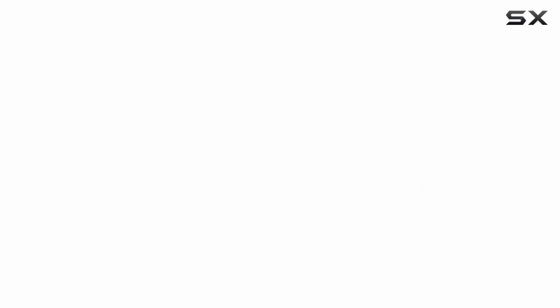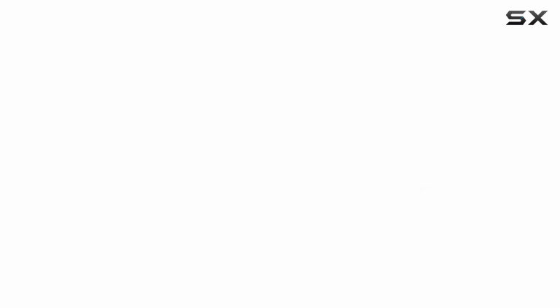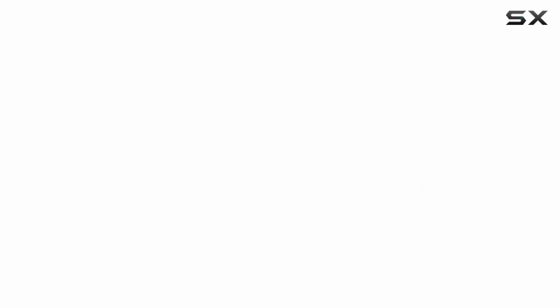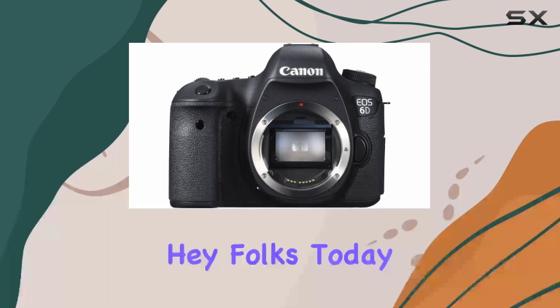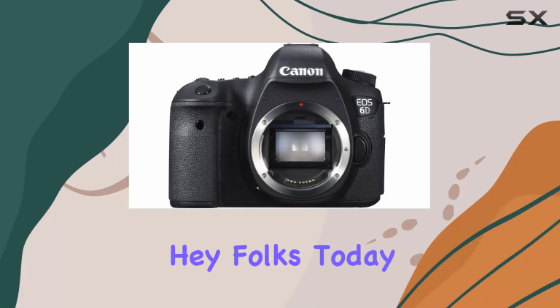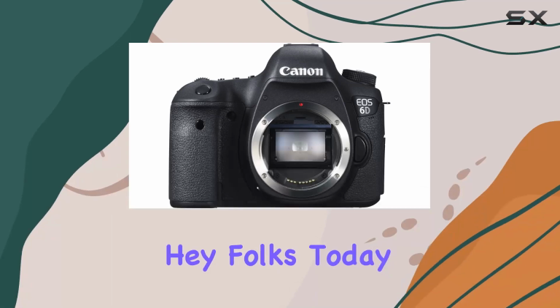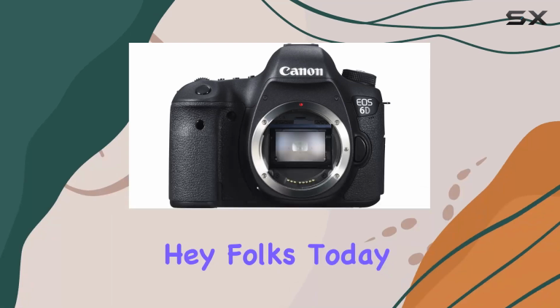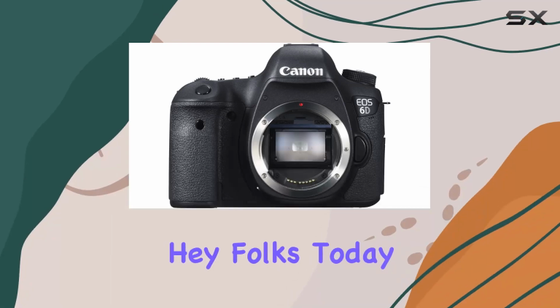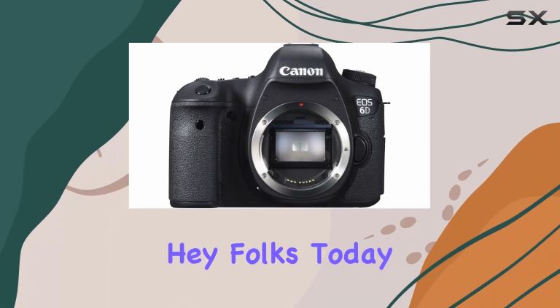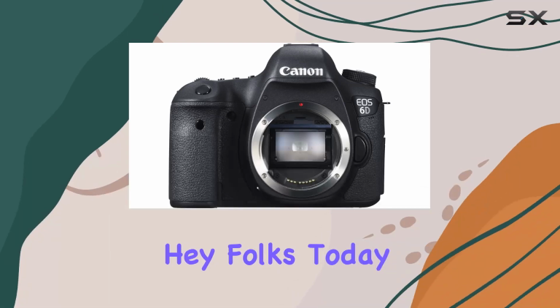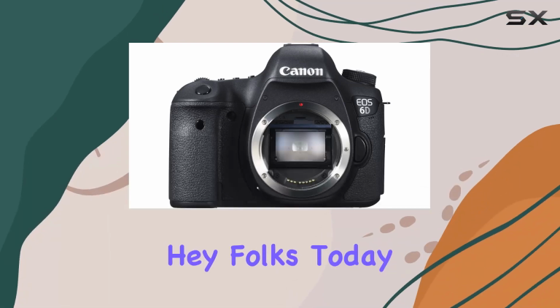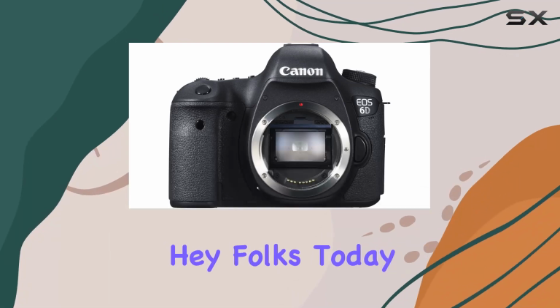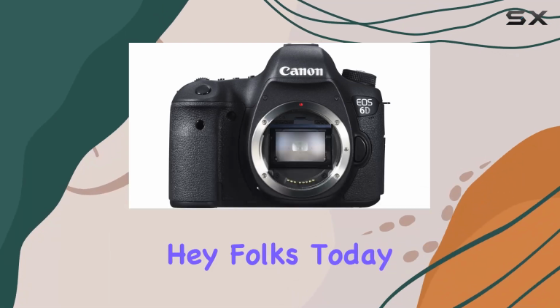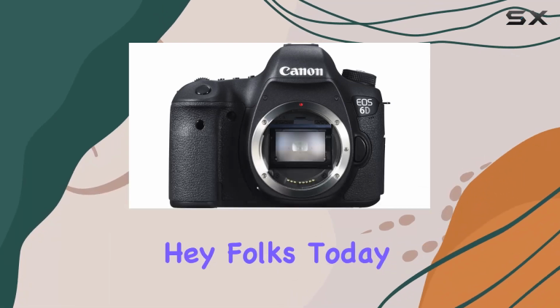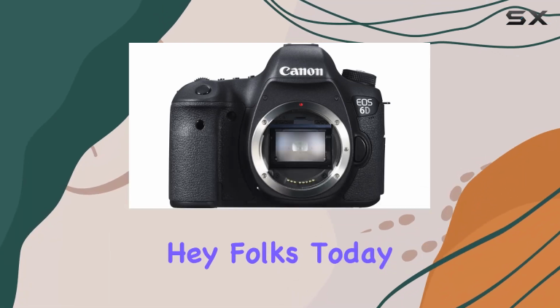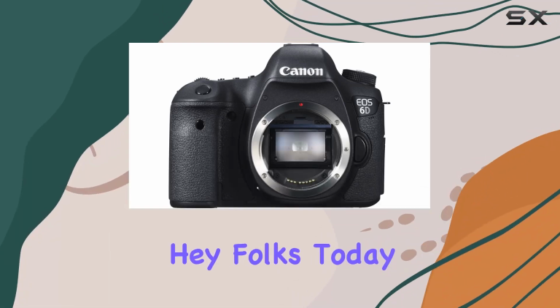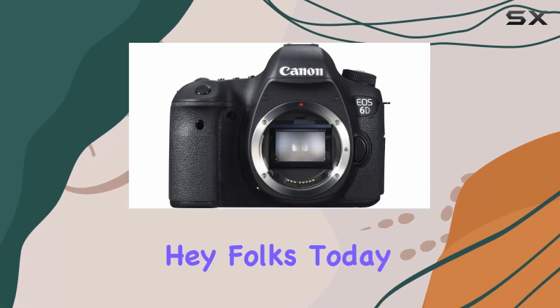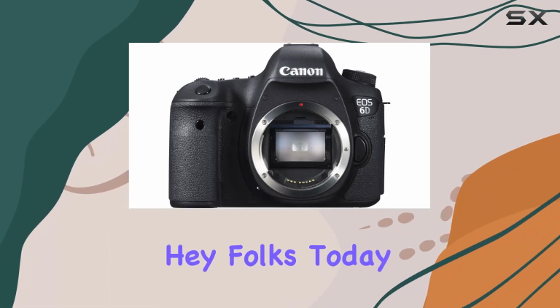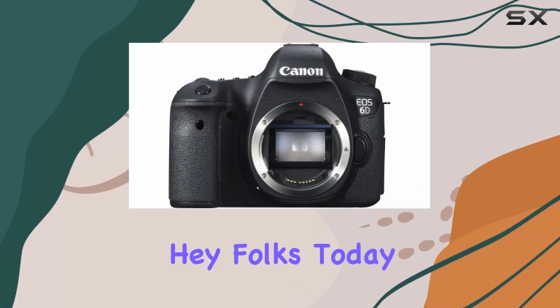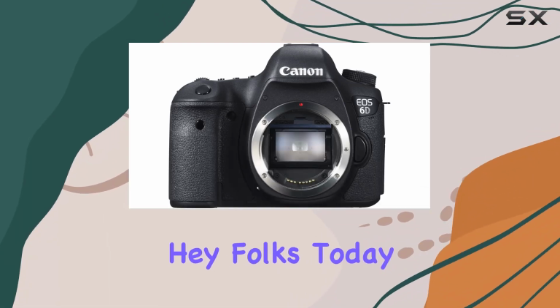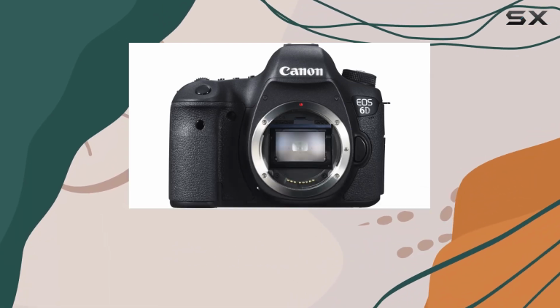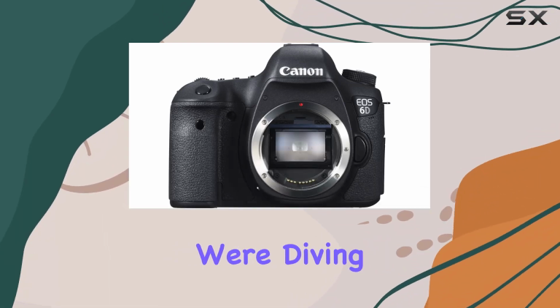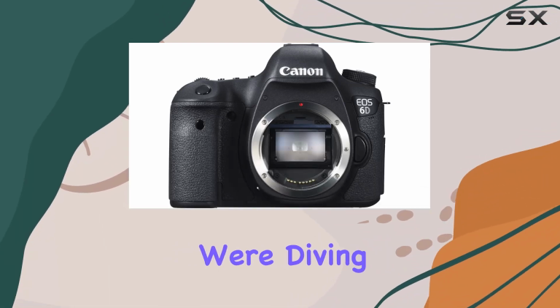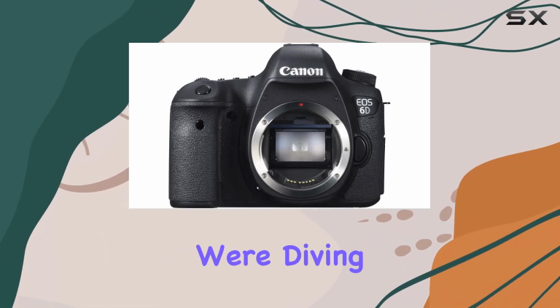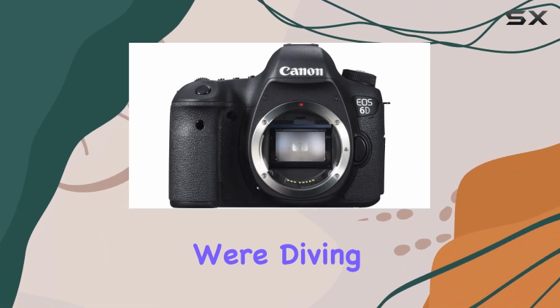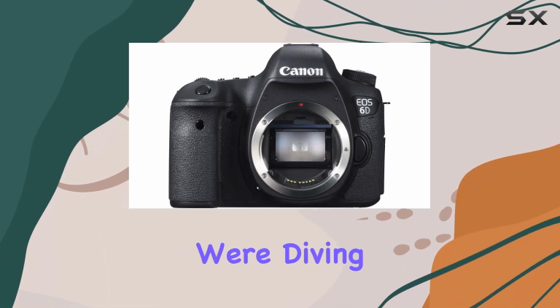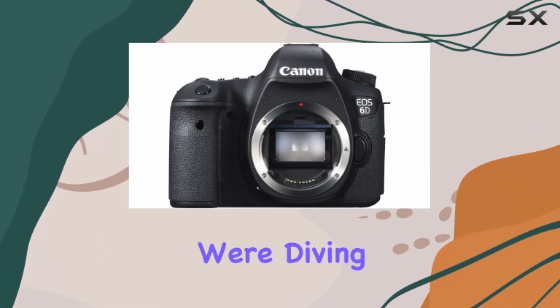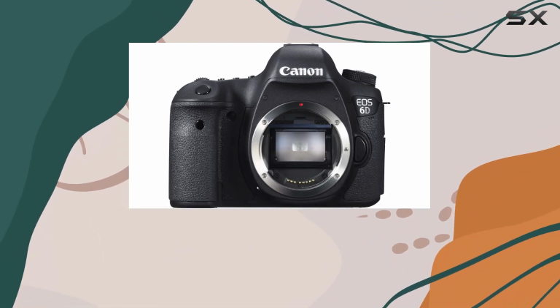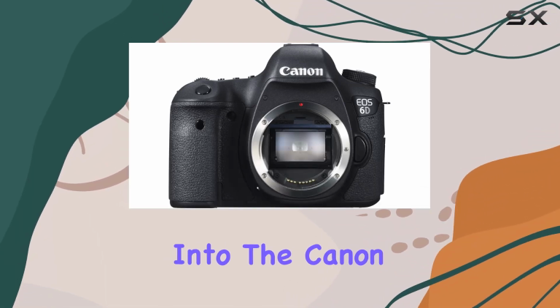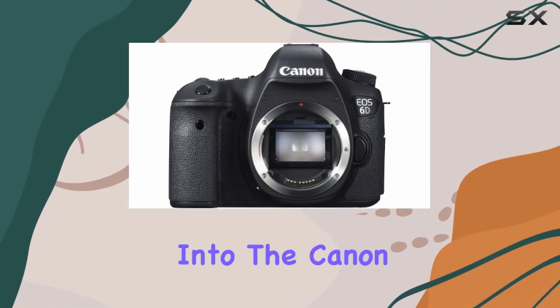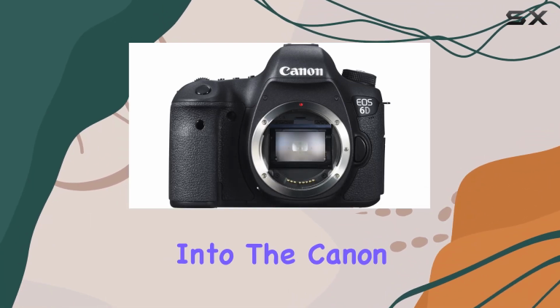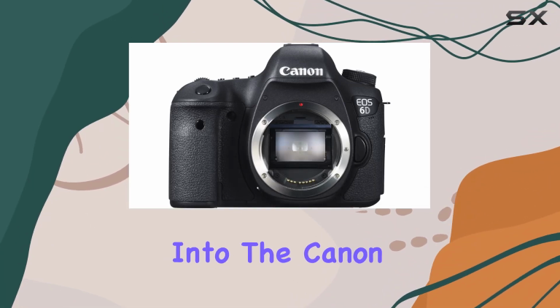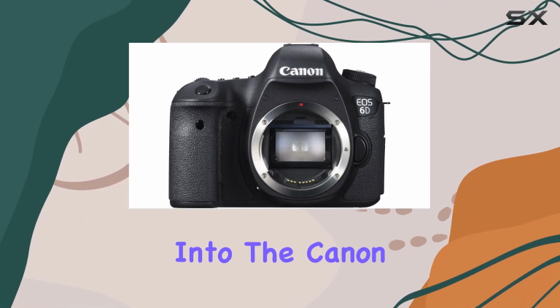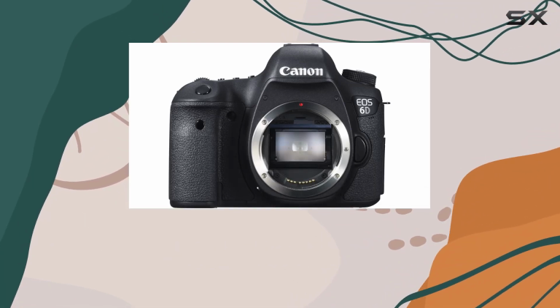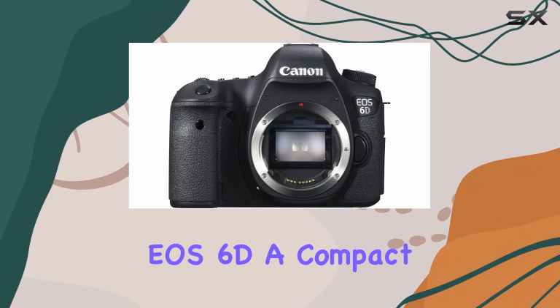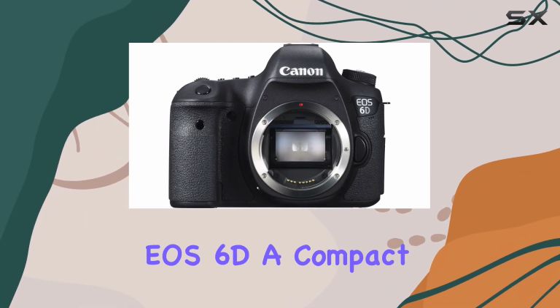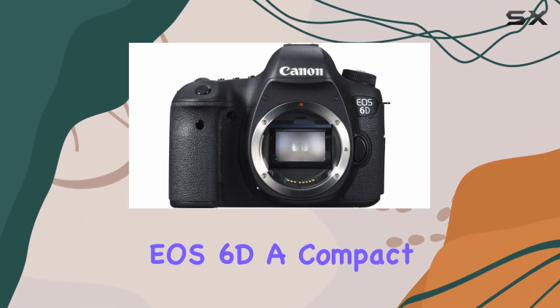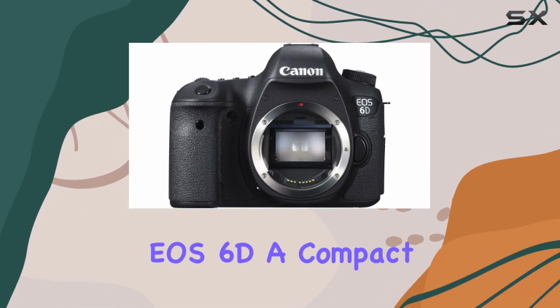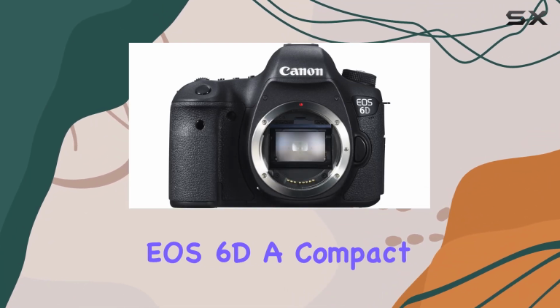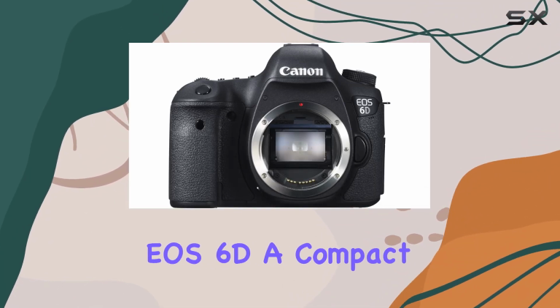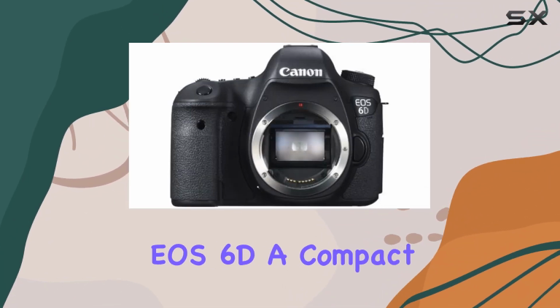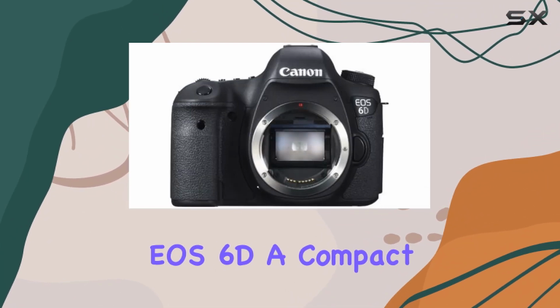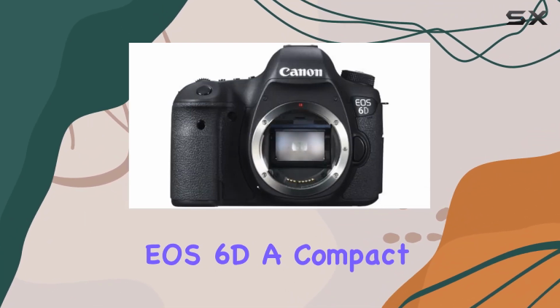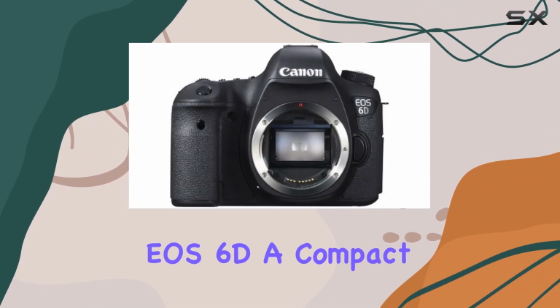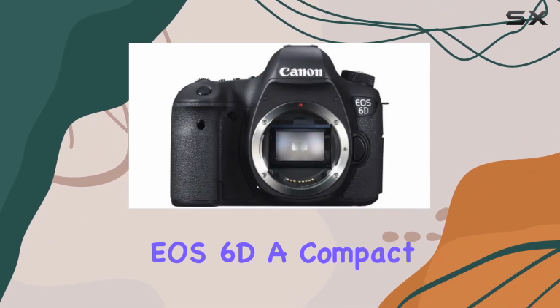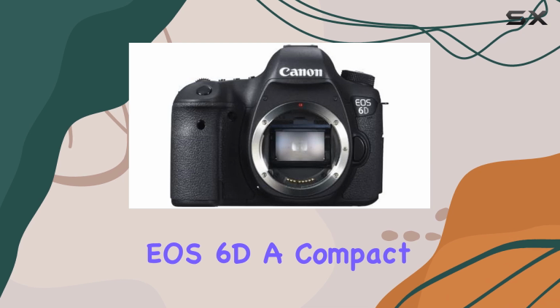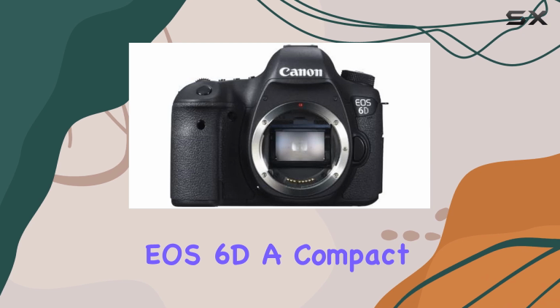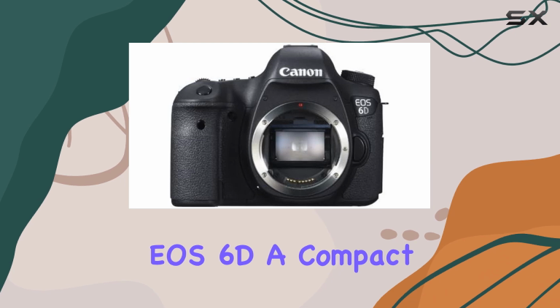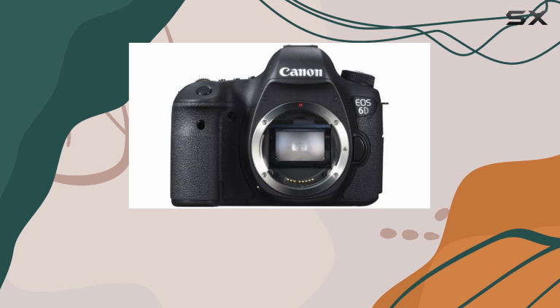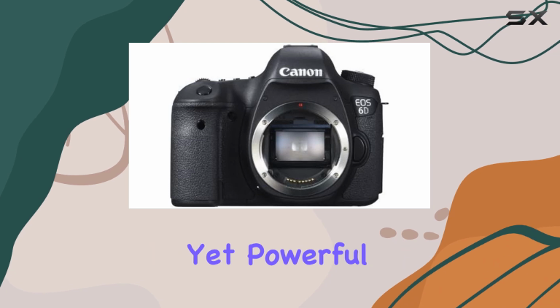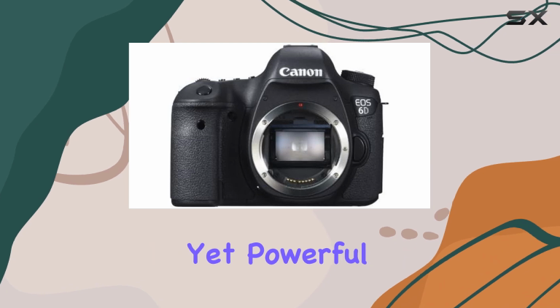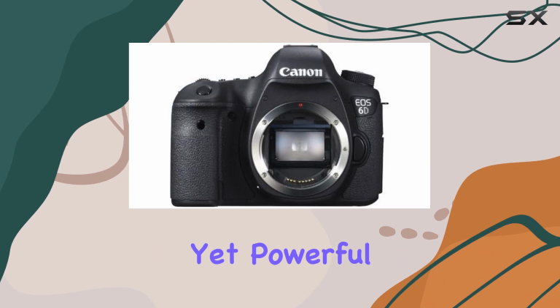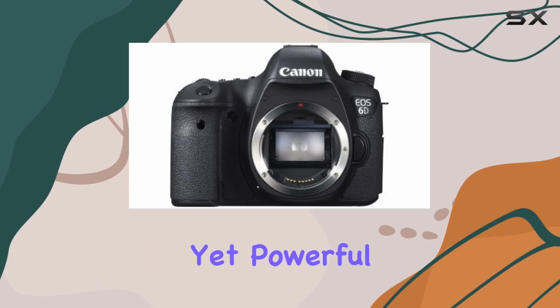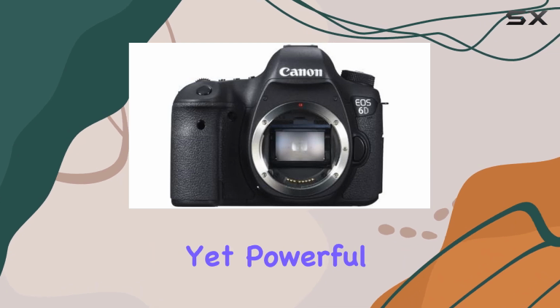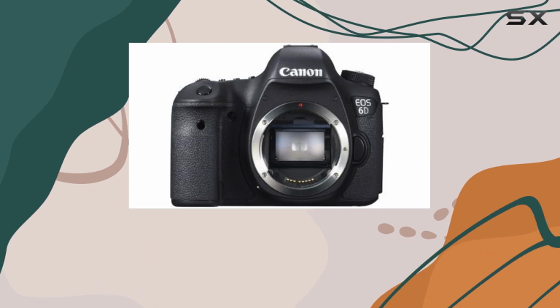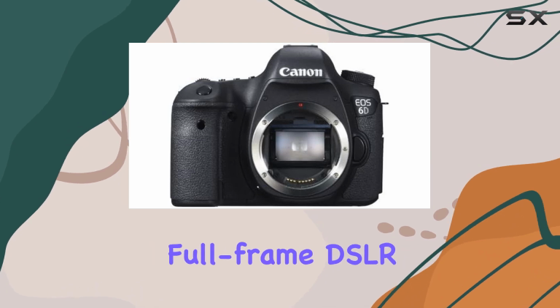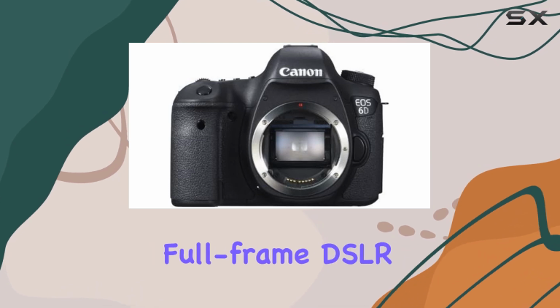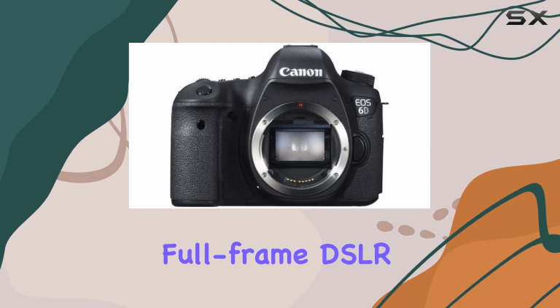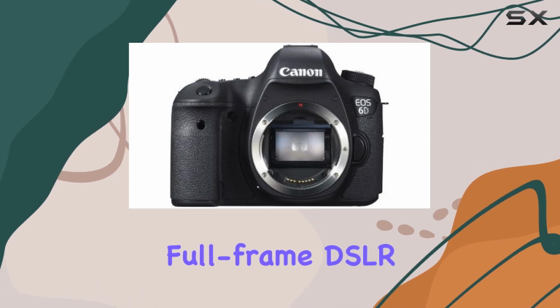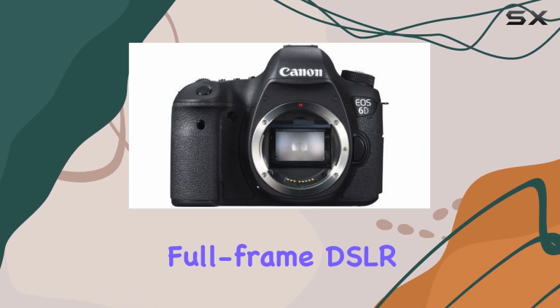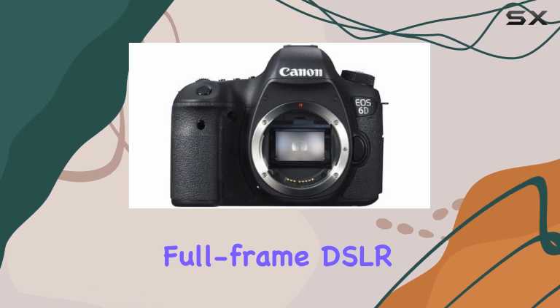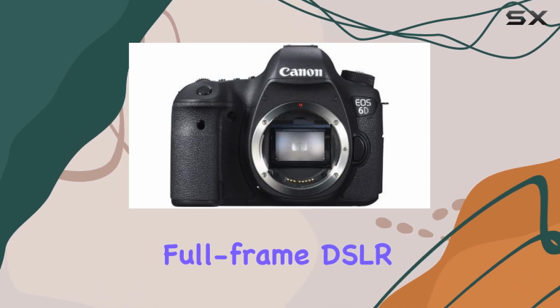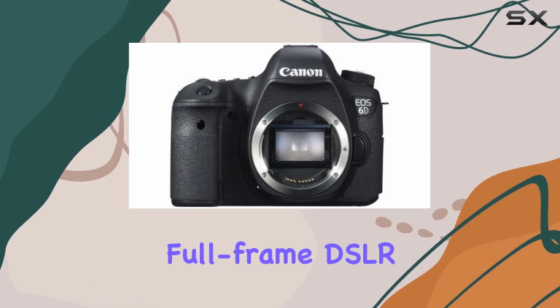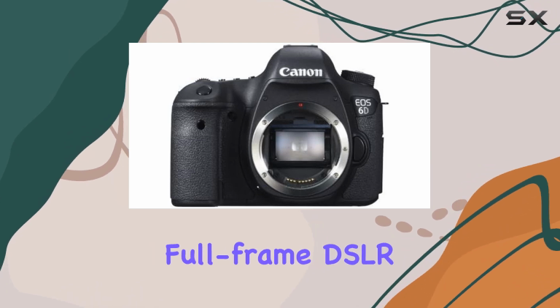Hey folks! Today, we're diving into the Canon EOS 6D, a compact yet powerful full-frame DSLR.